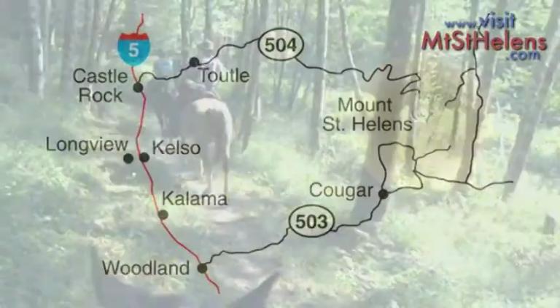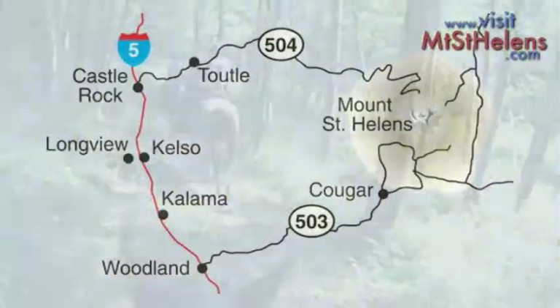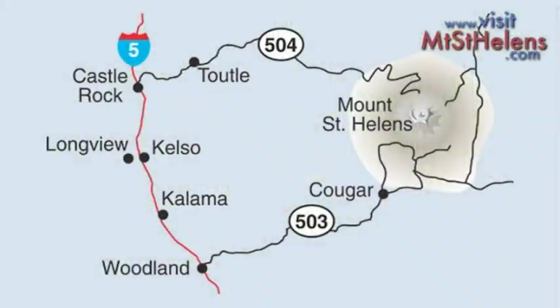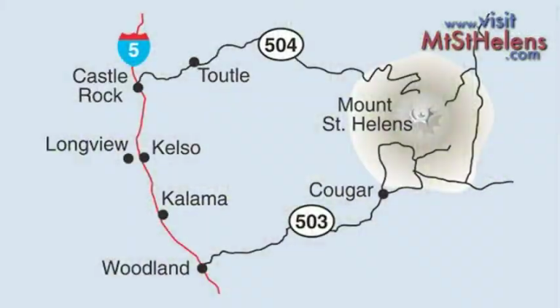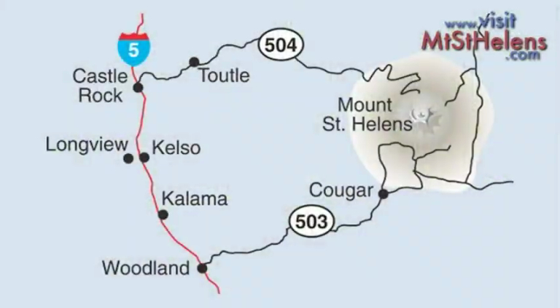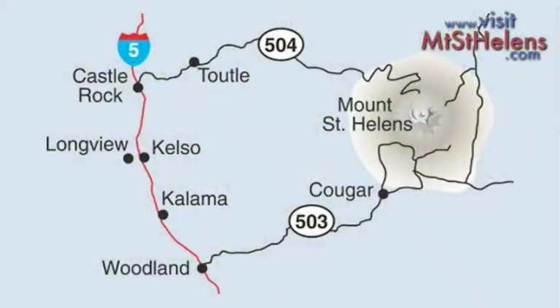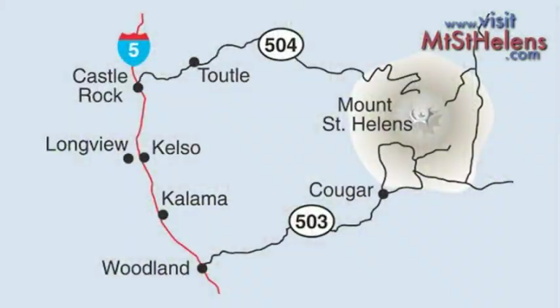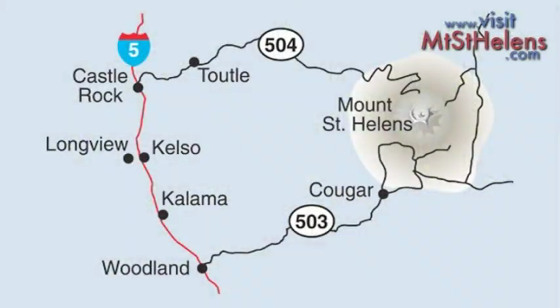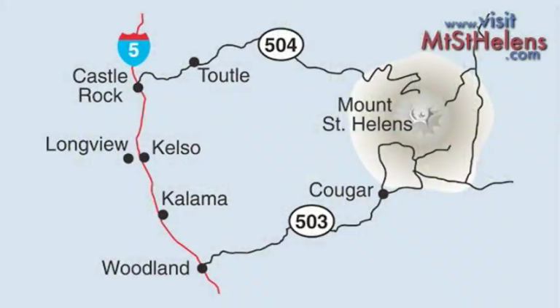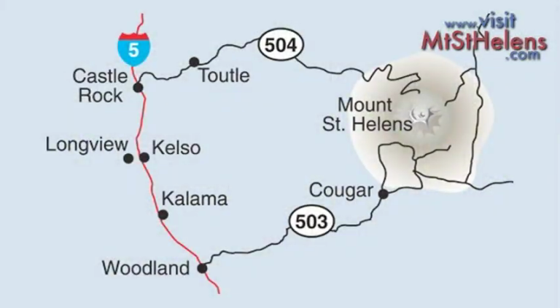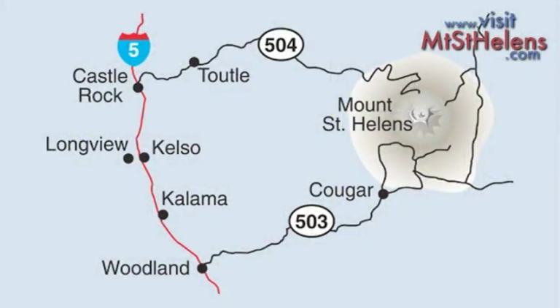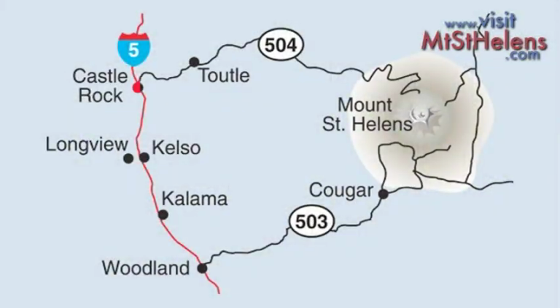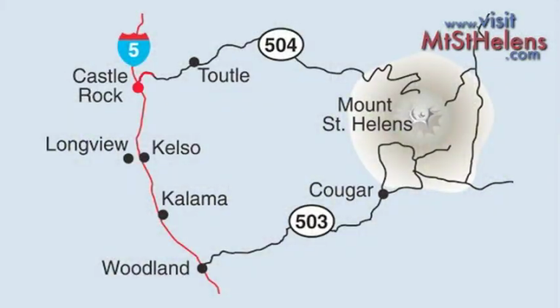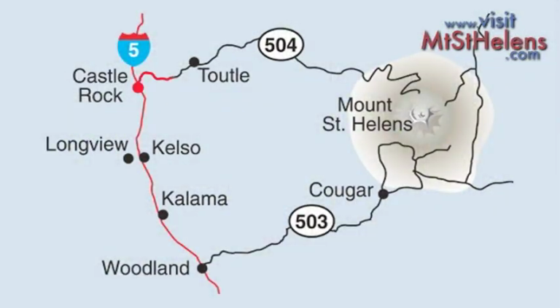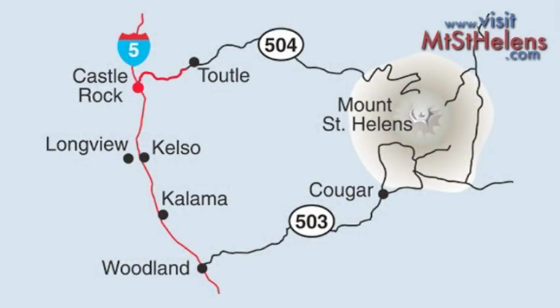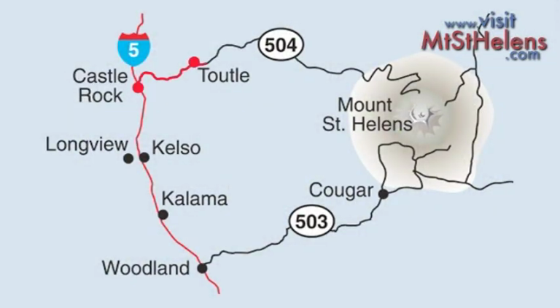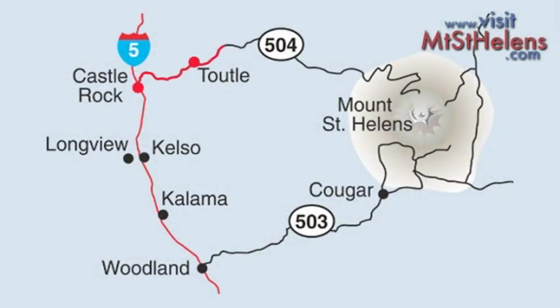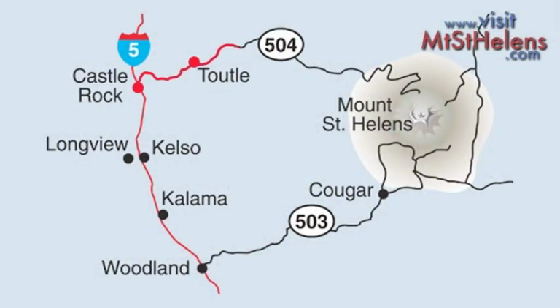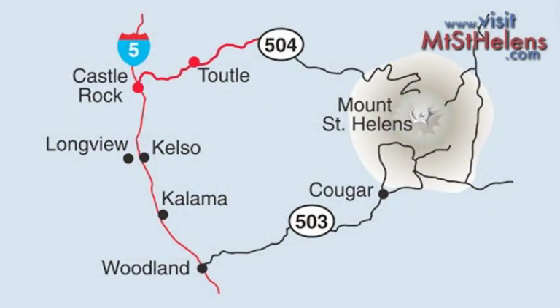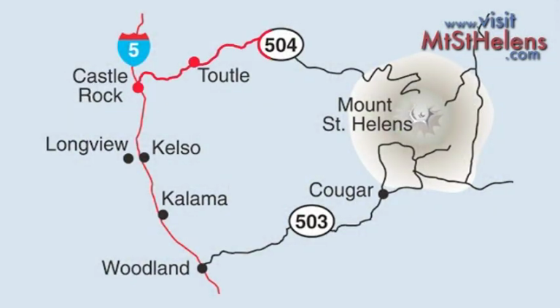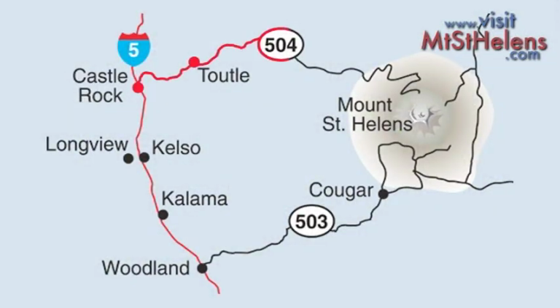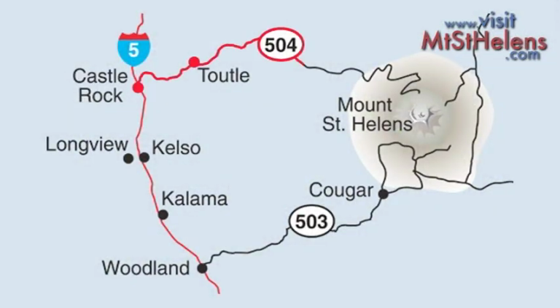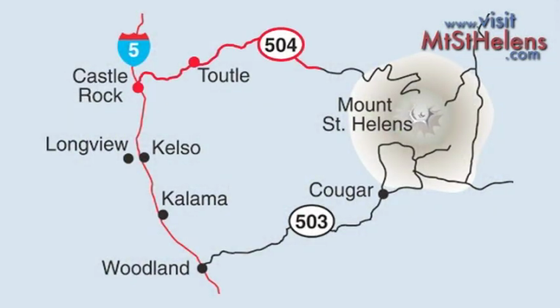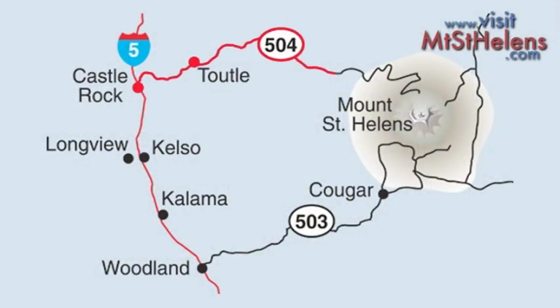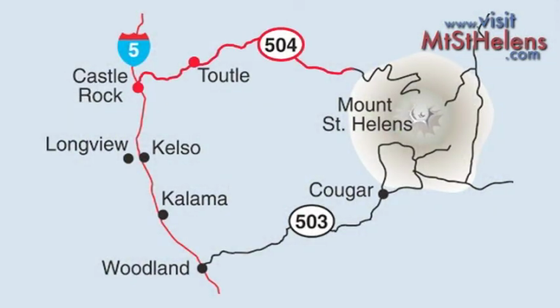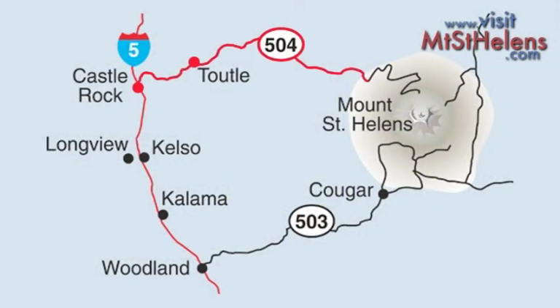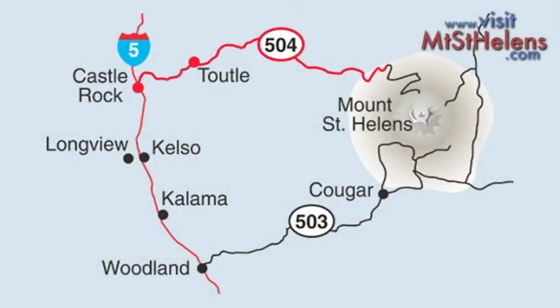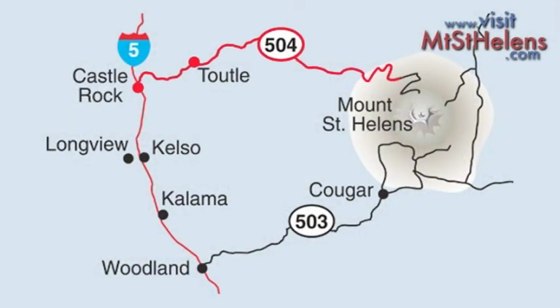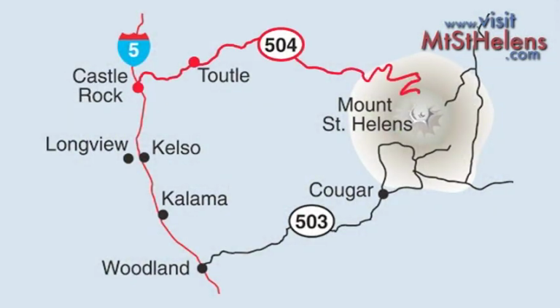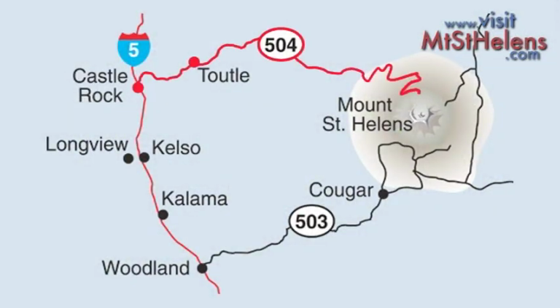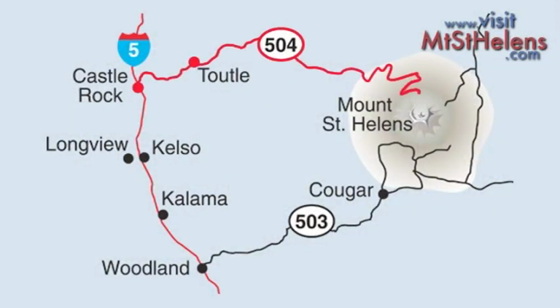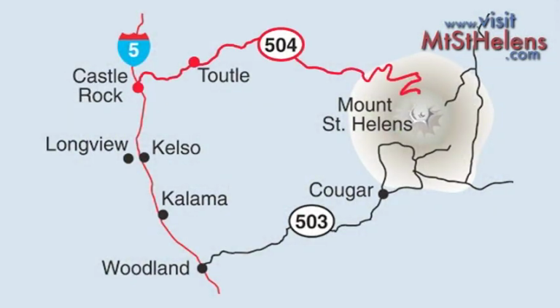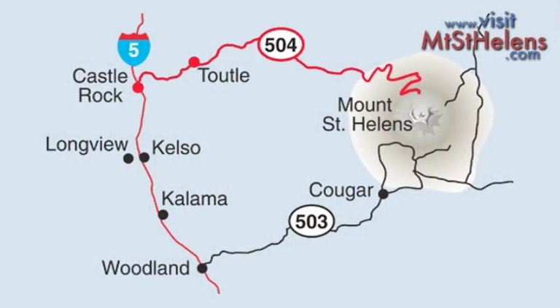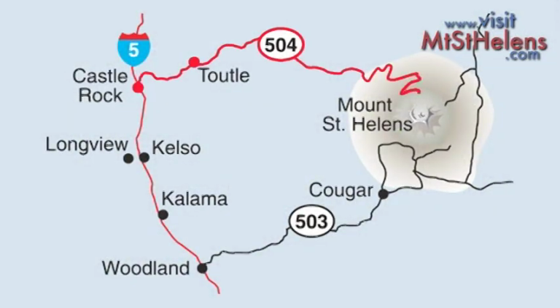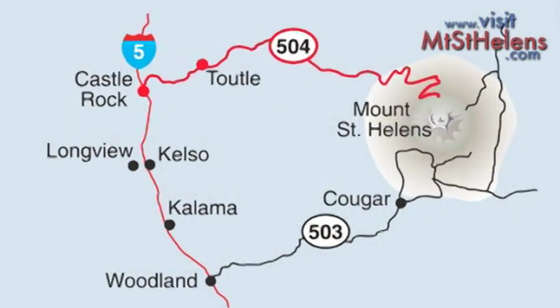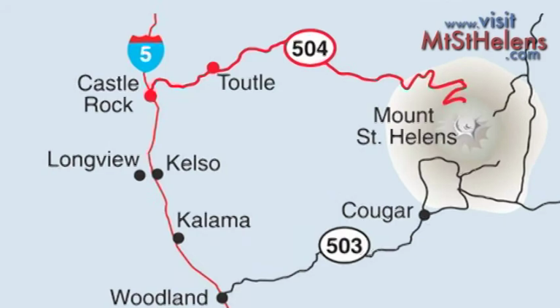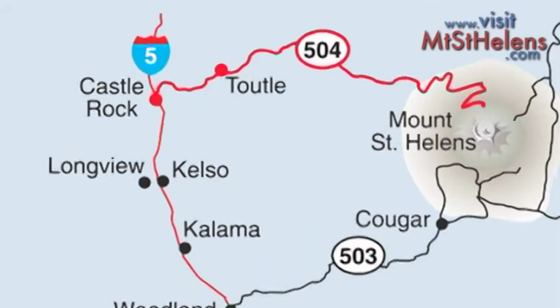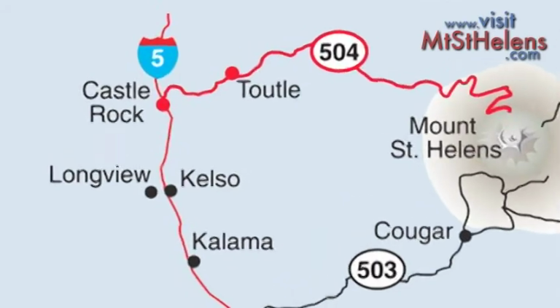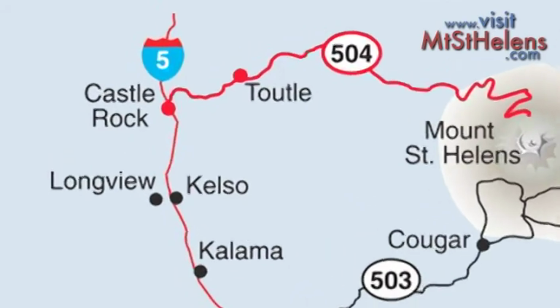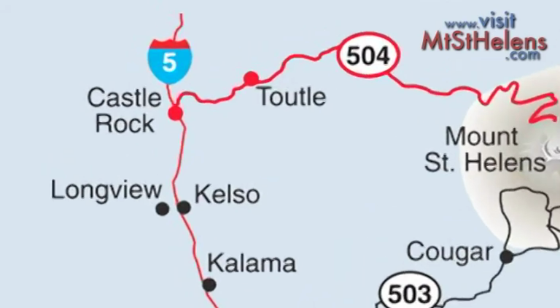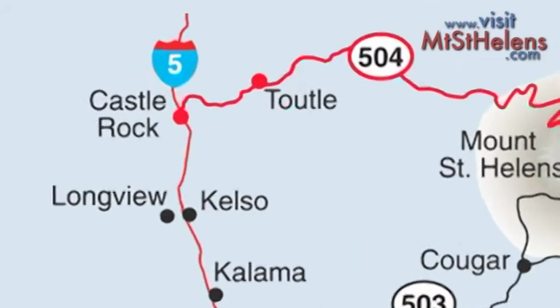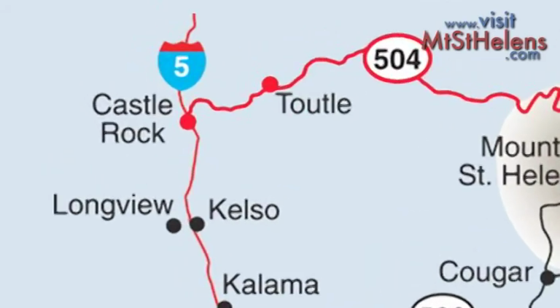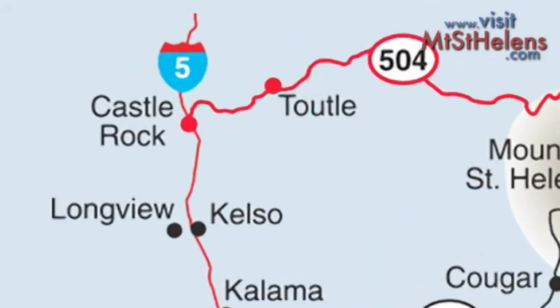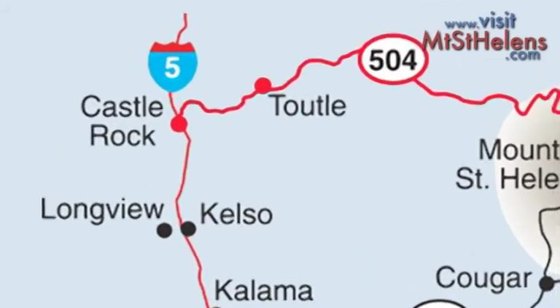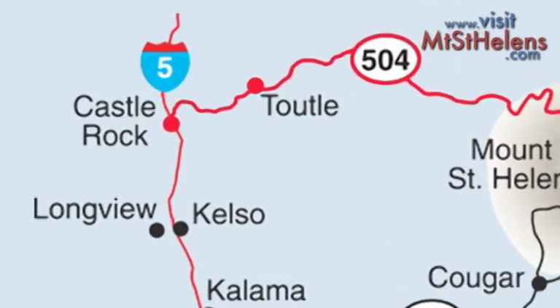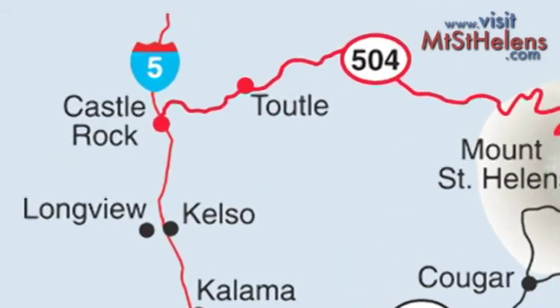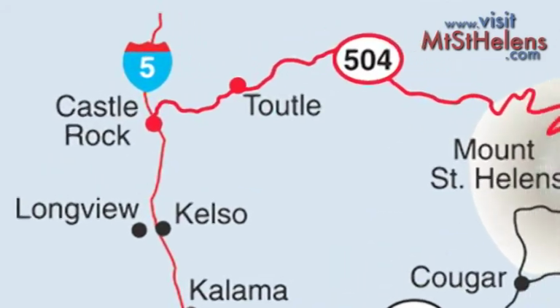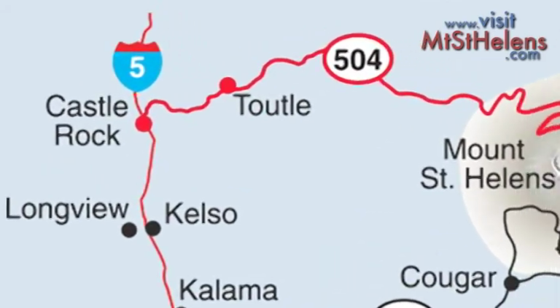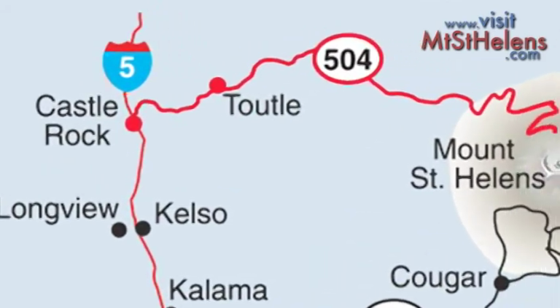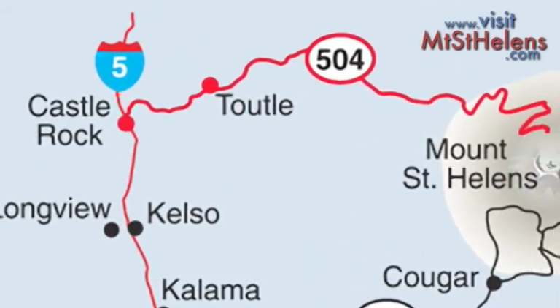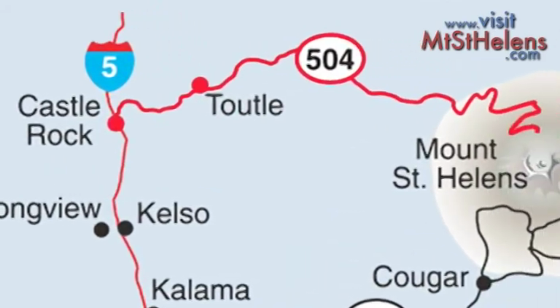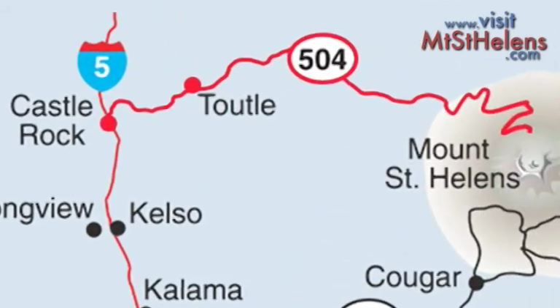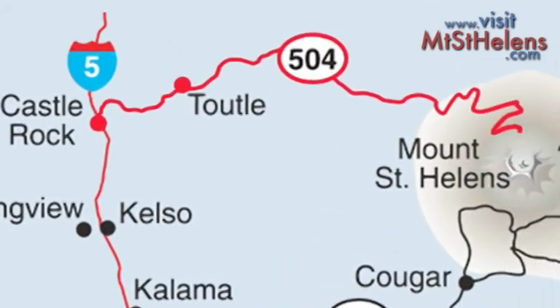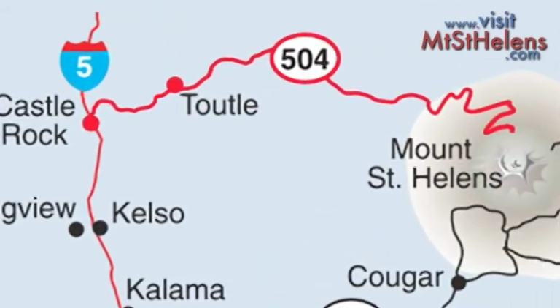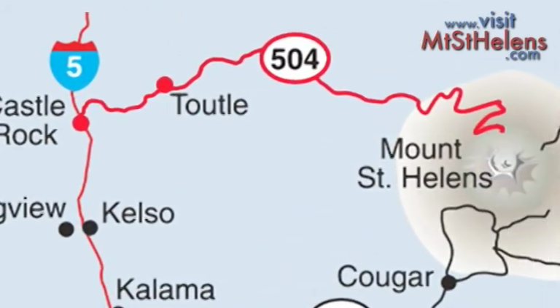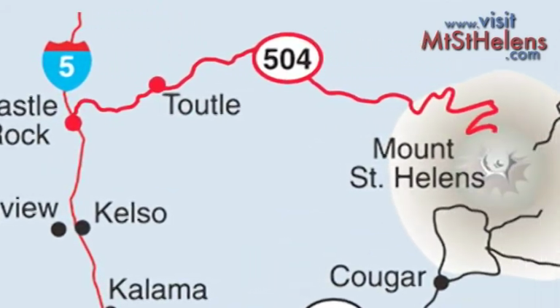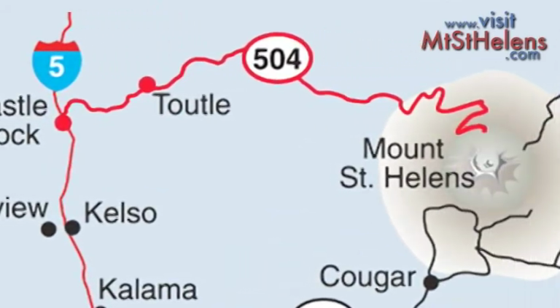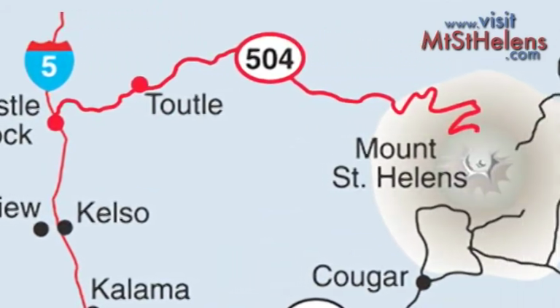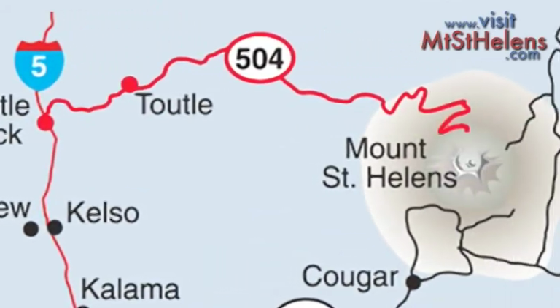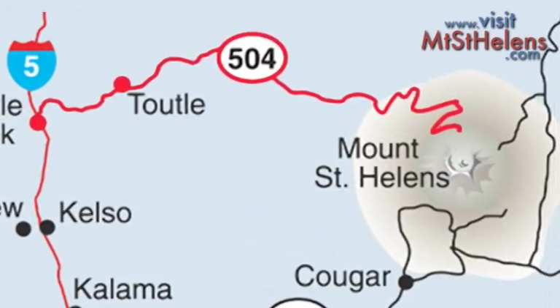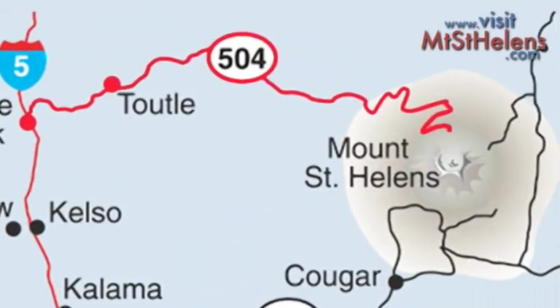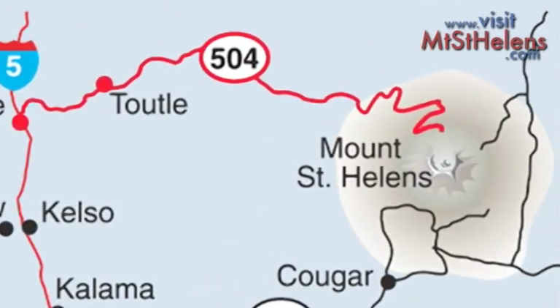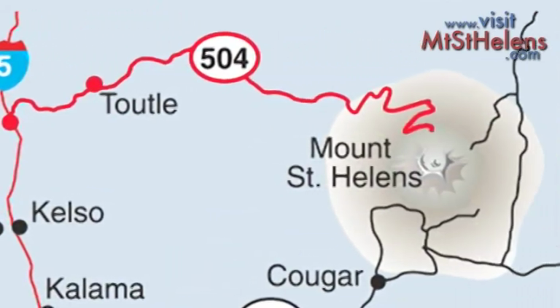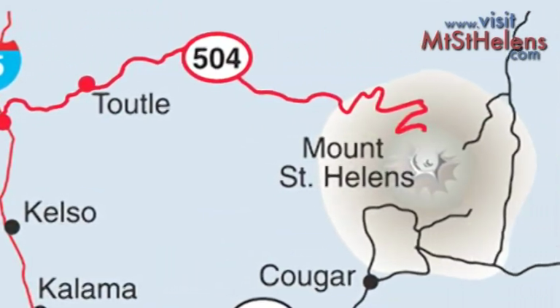You can start day one on Highway 504 from Castle Rock, through Toutle, and then up to Johnston Ridge.